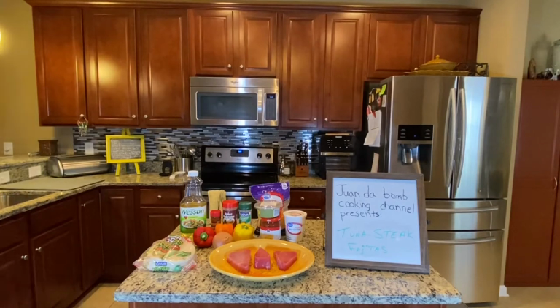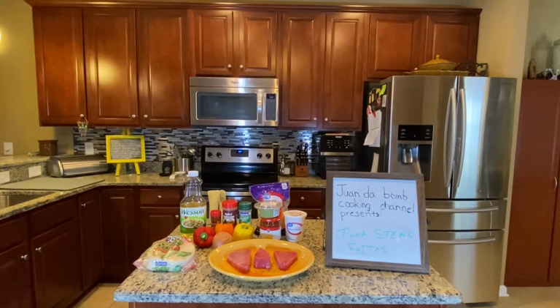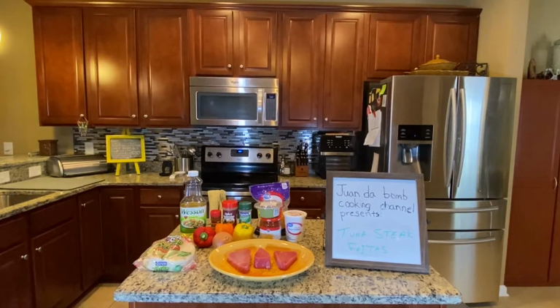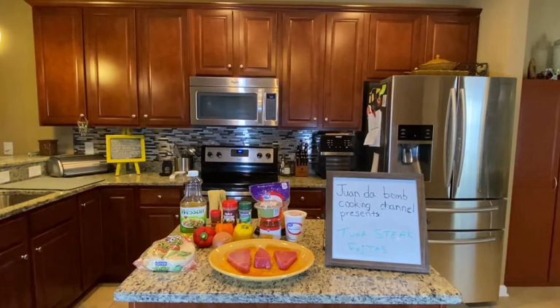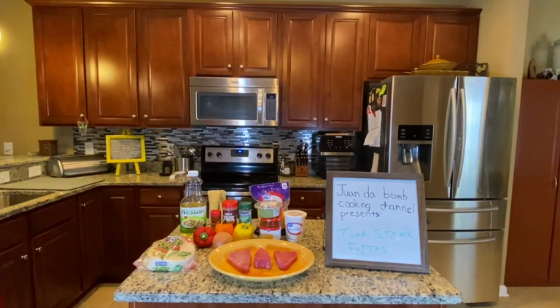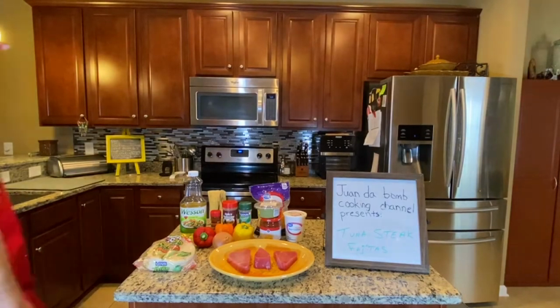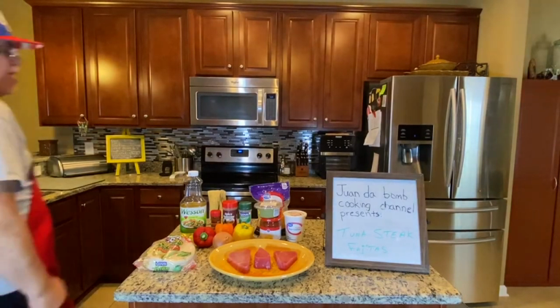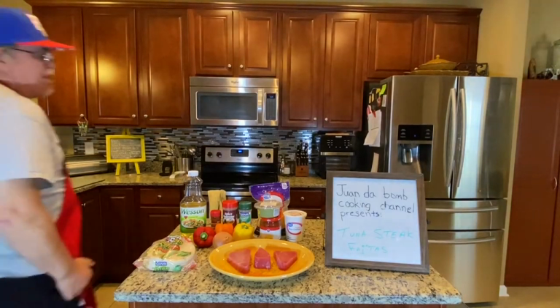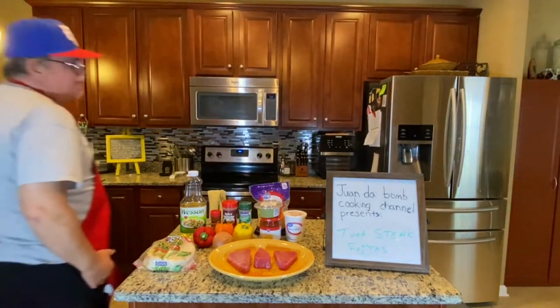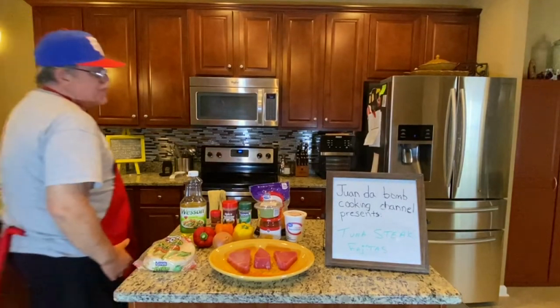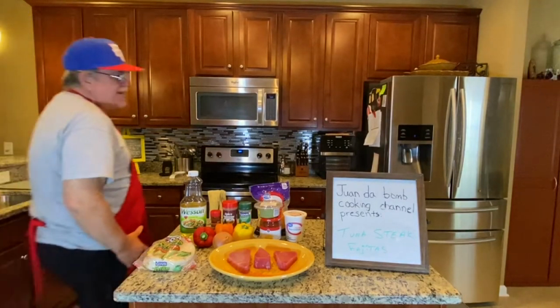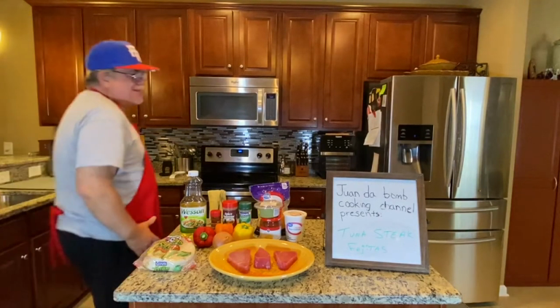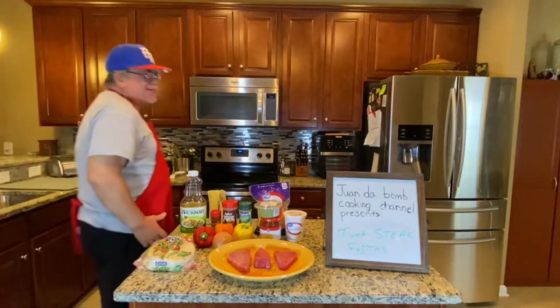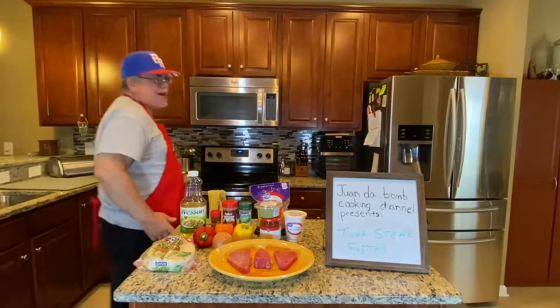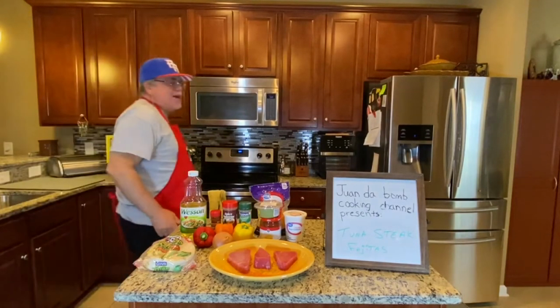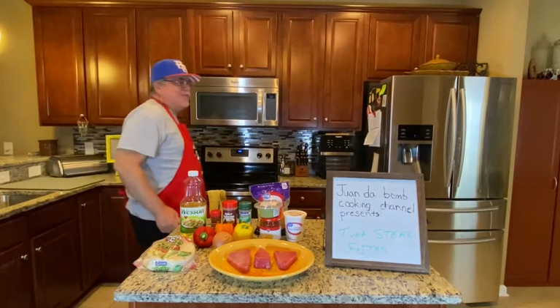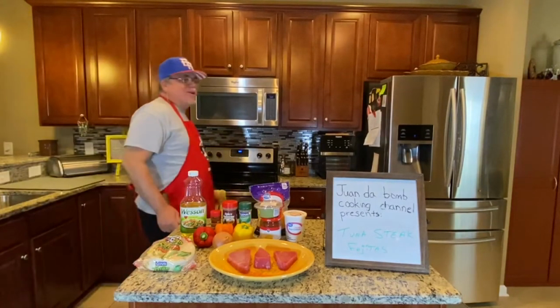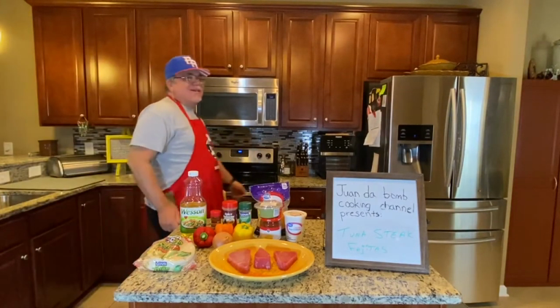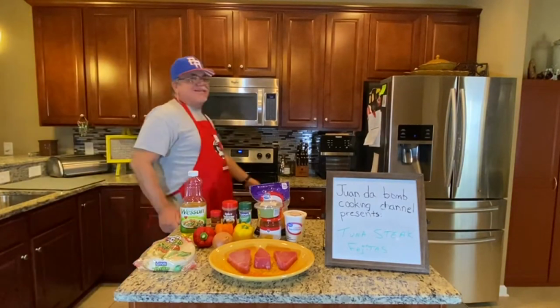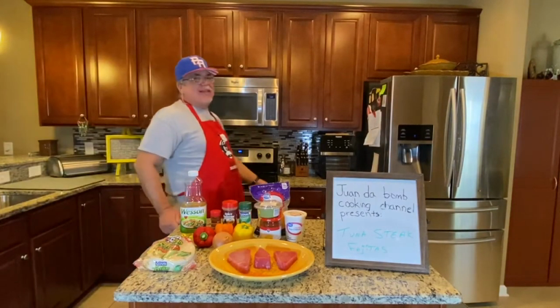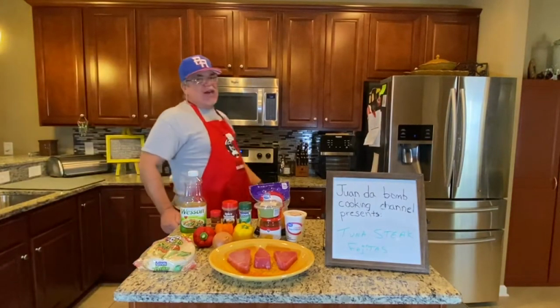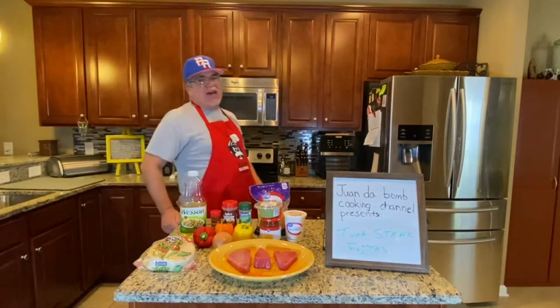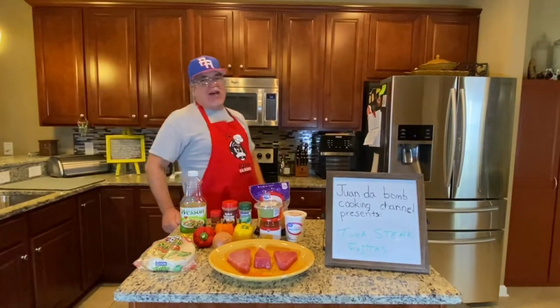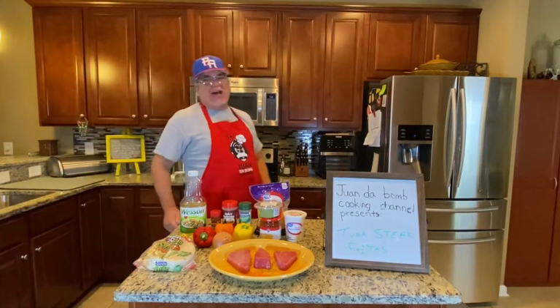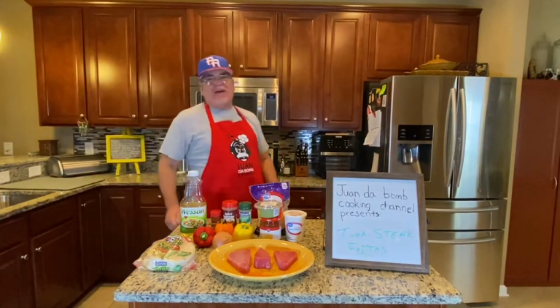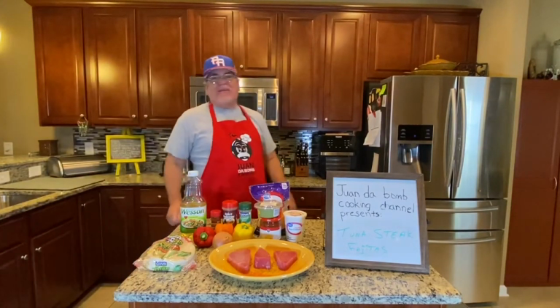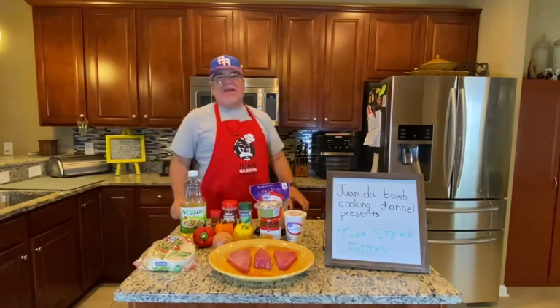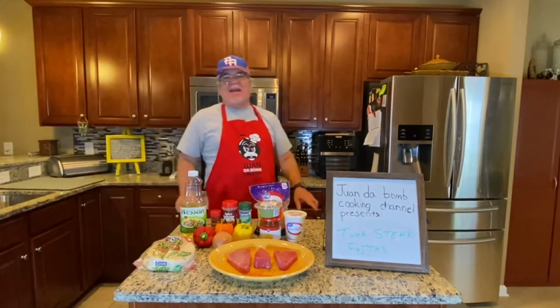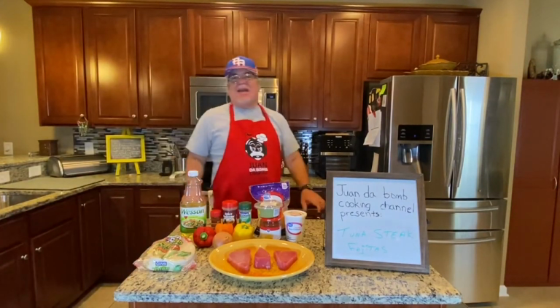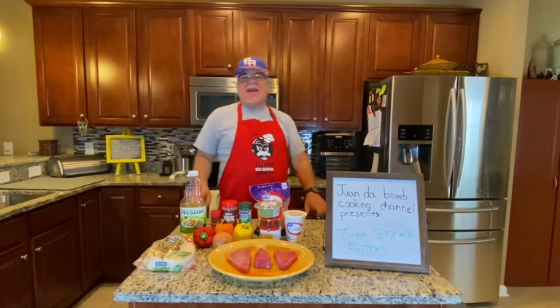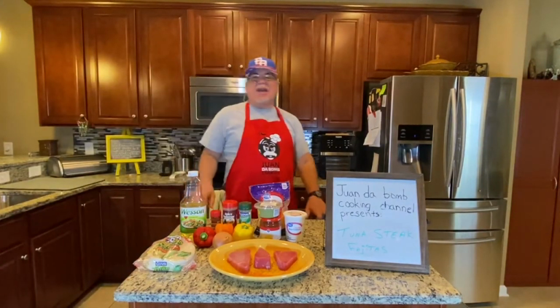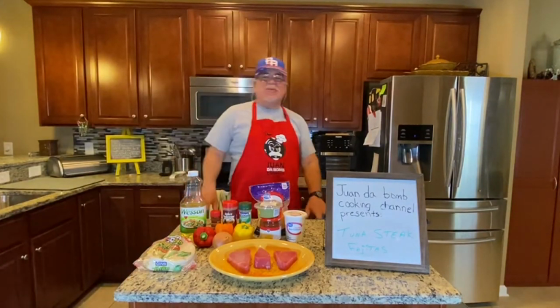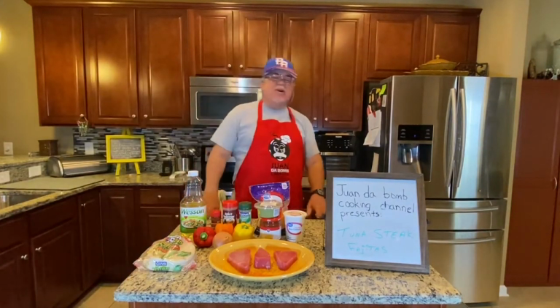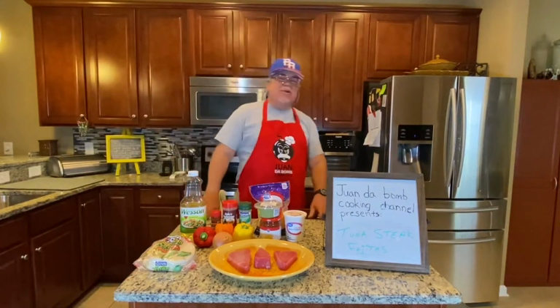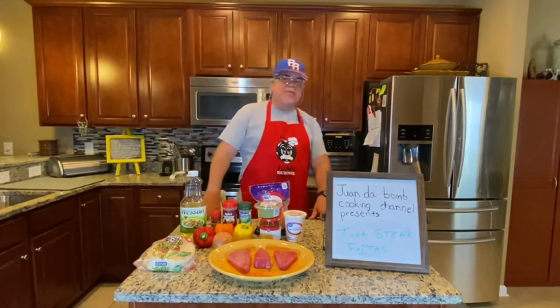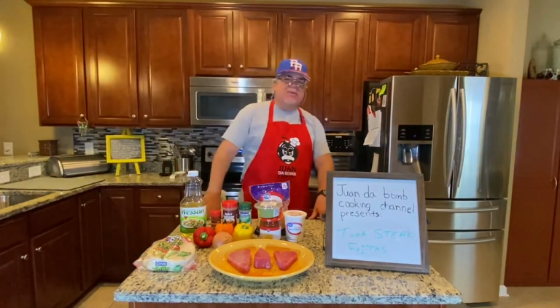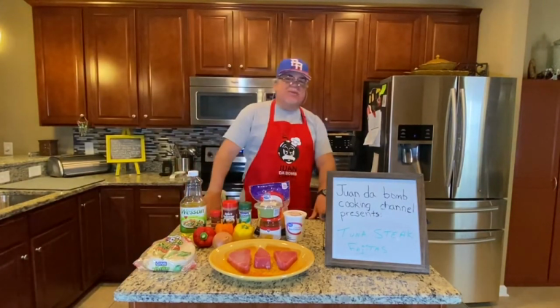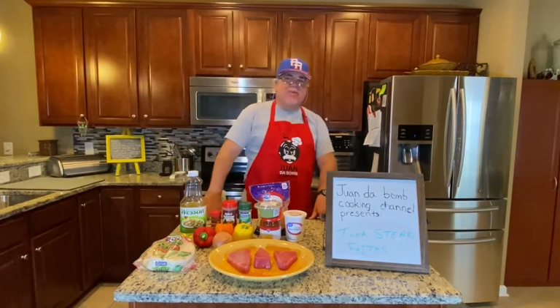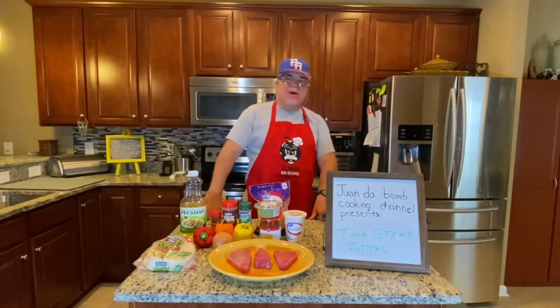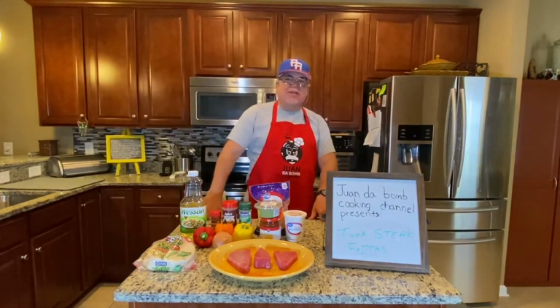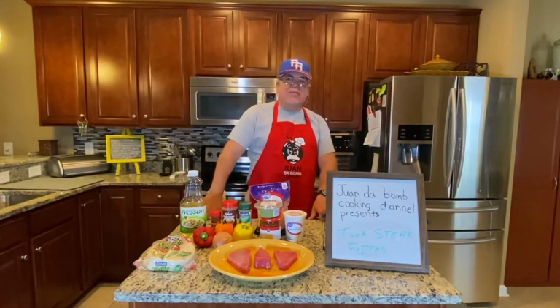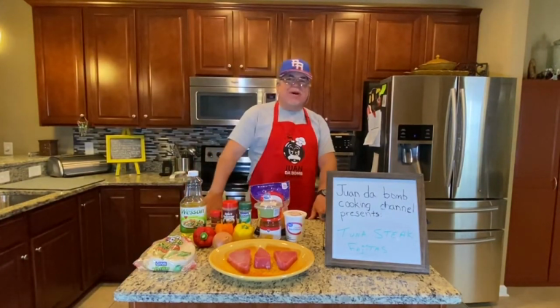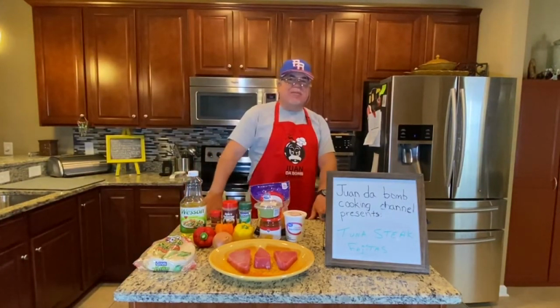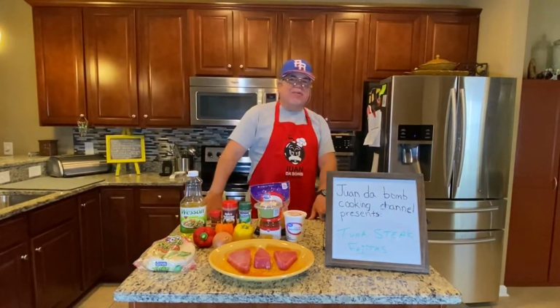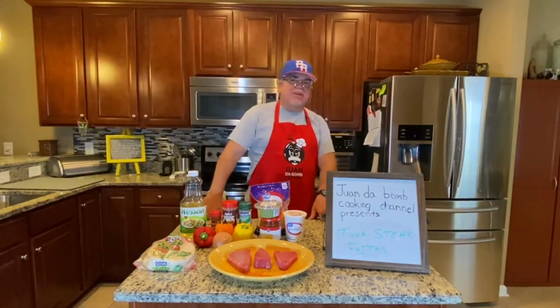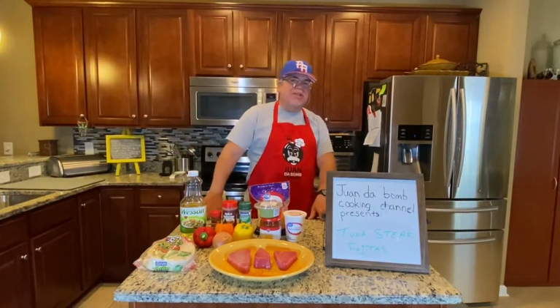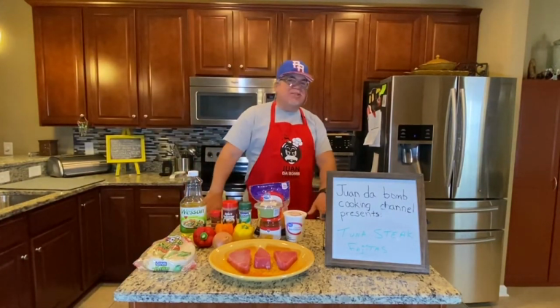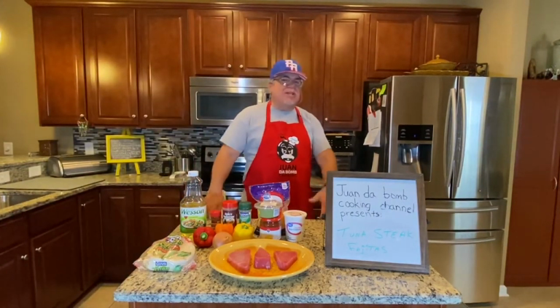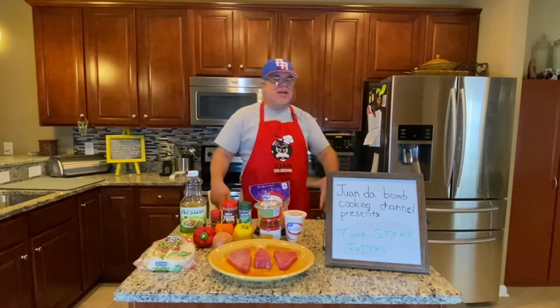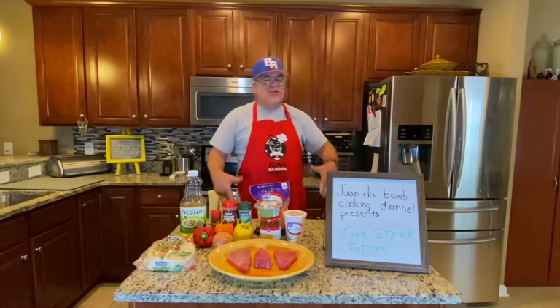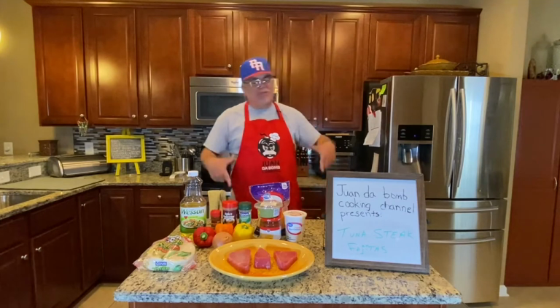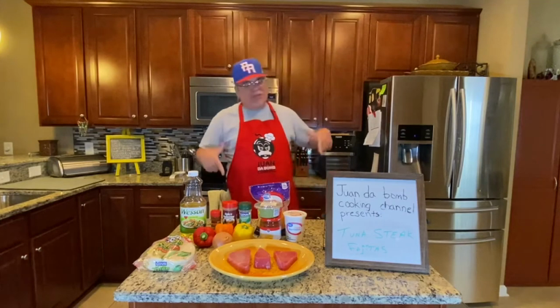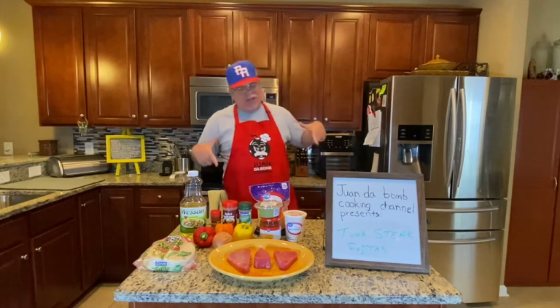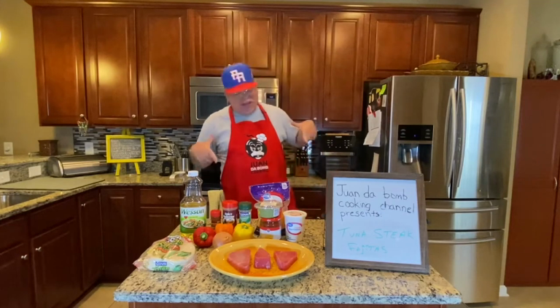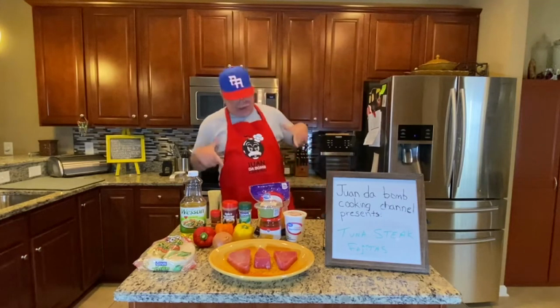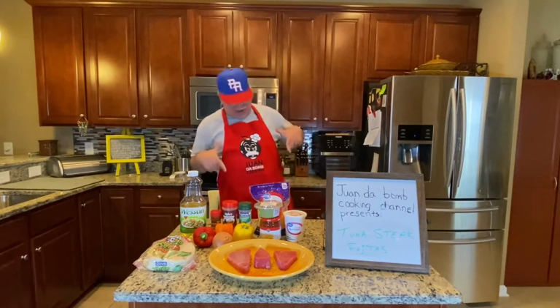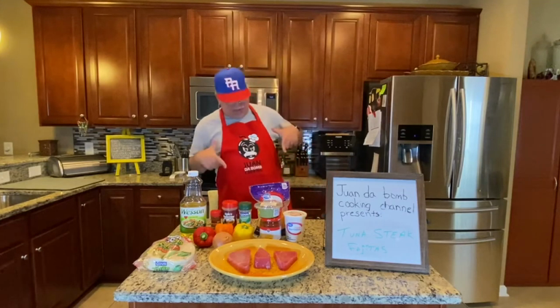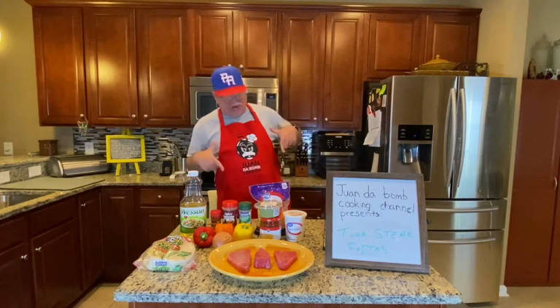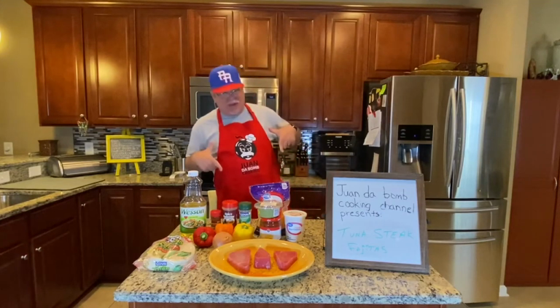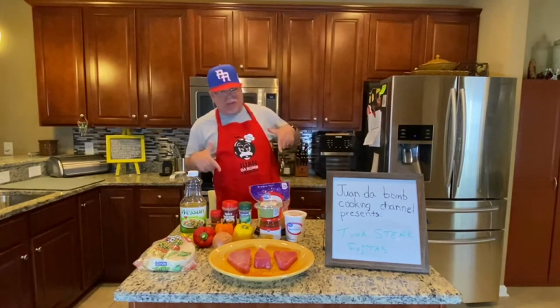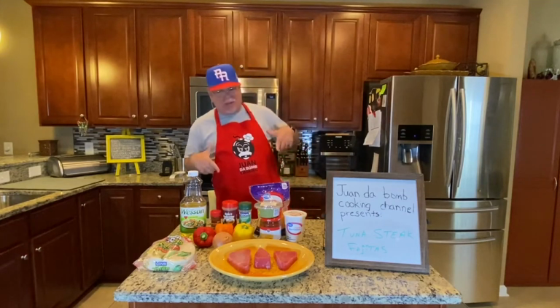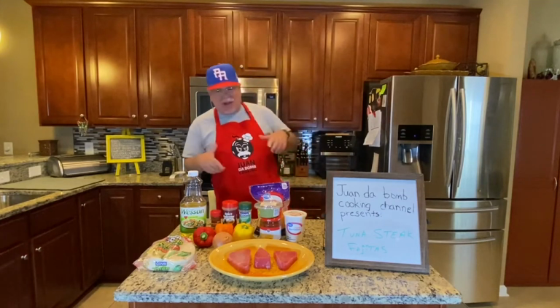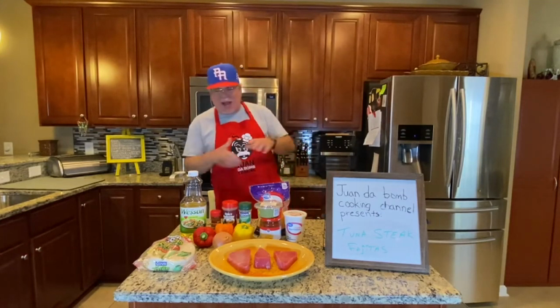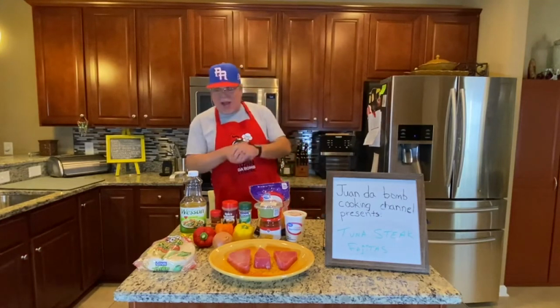What's up? Hey, welcome to the Wanda Bomb Cooking Channel. I'm Wanda Bomb.